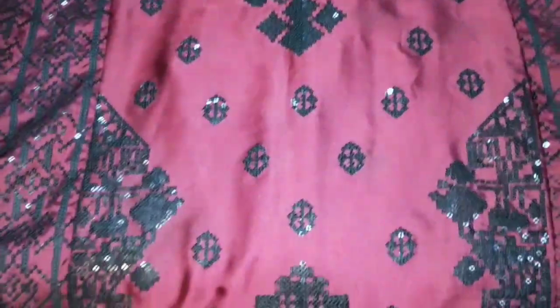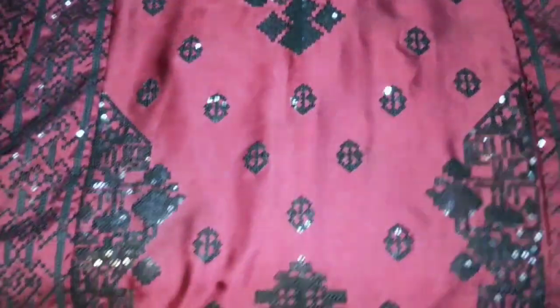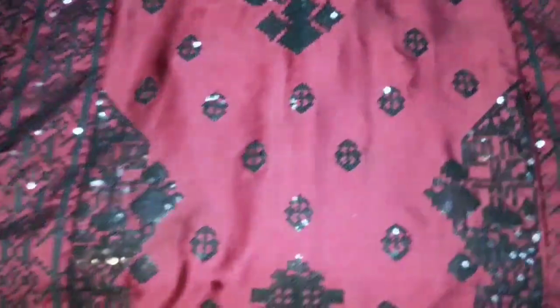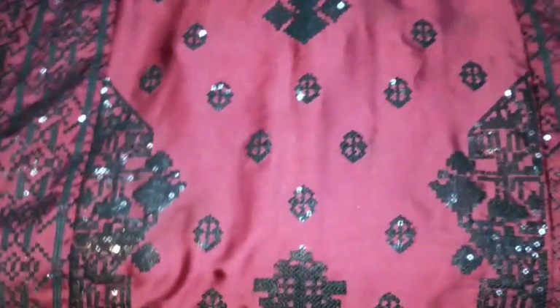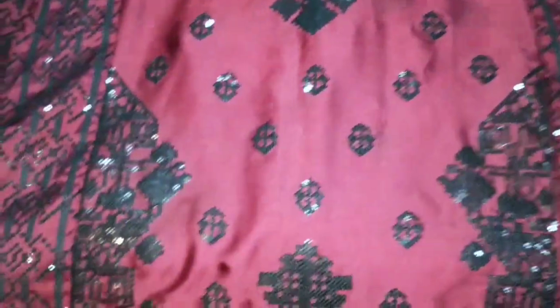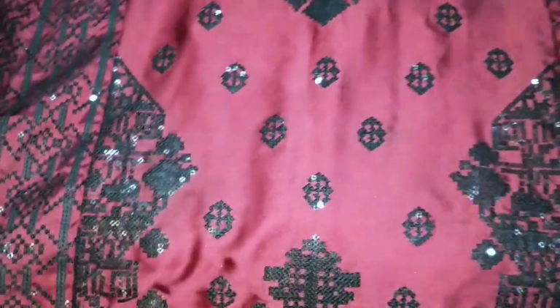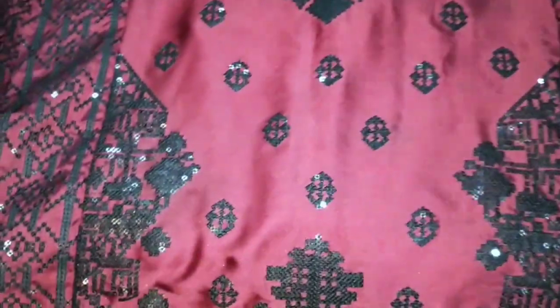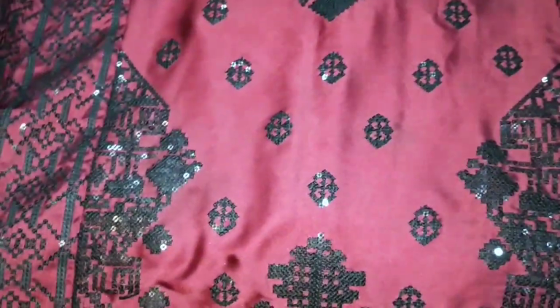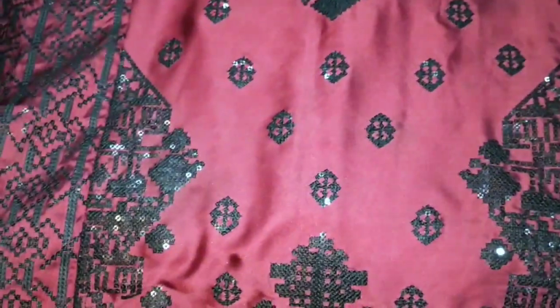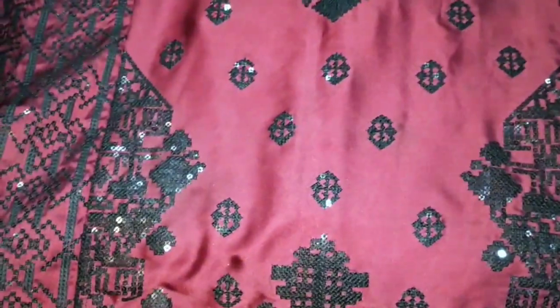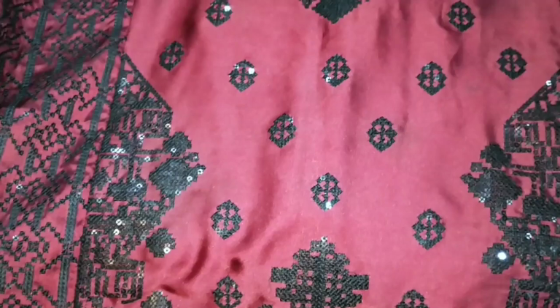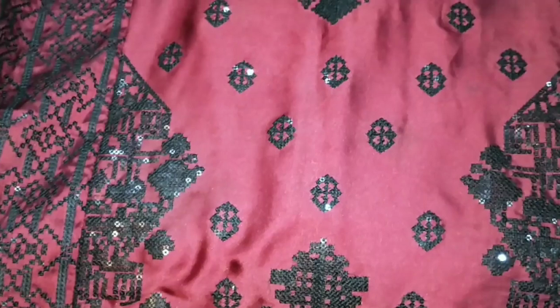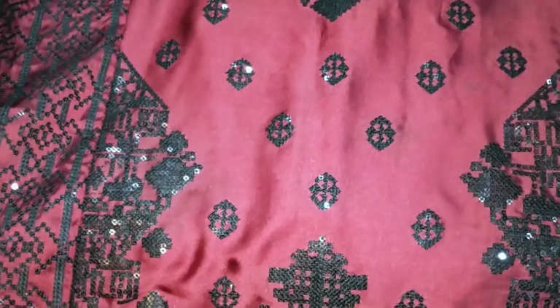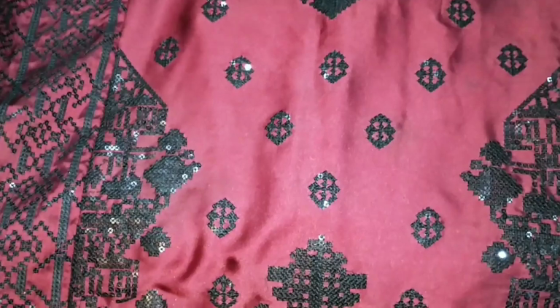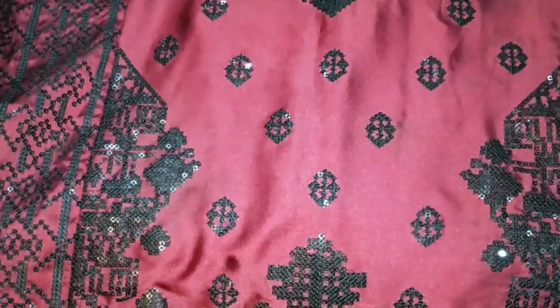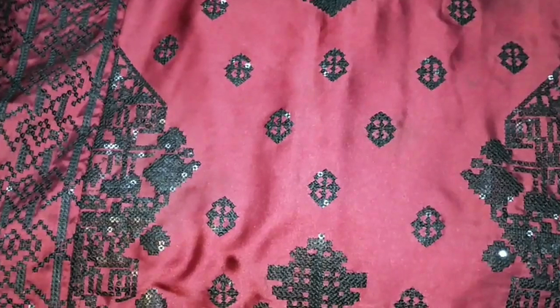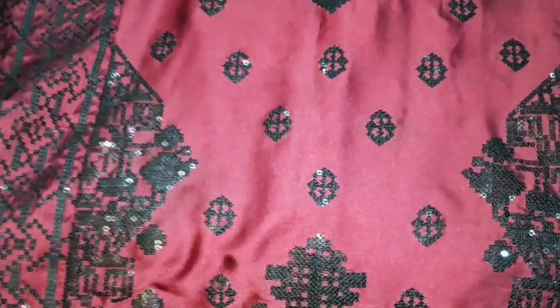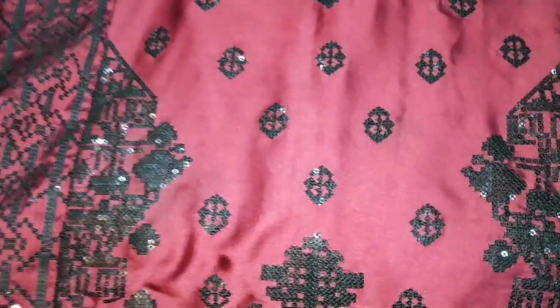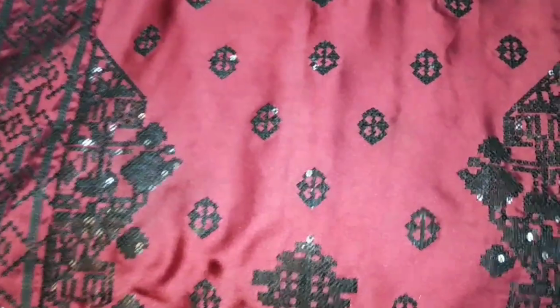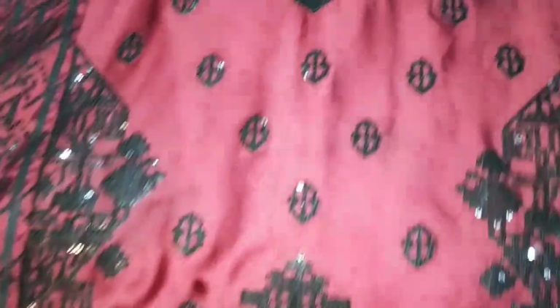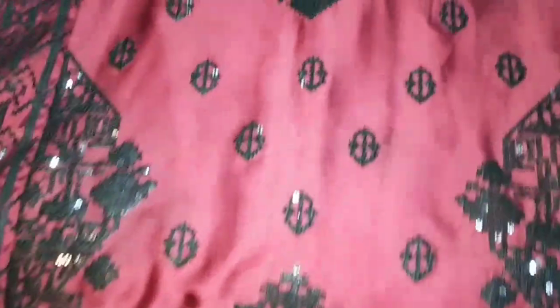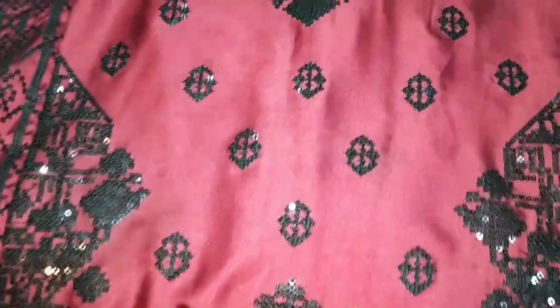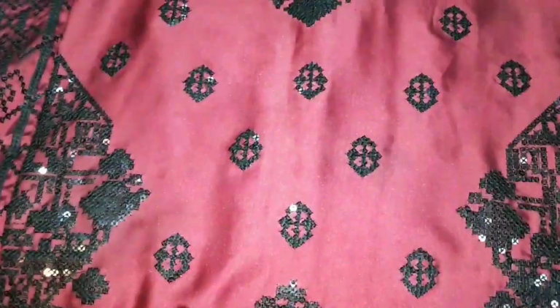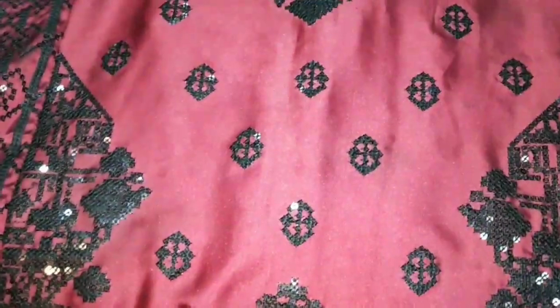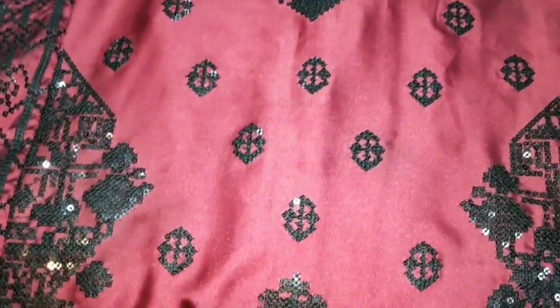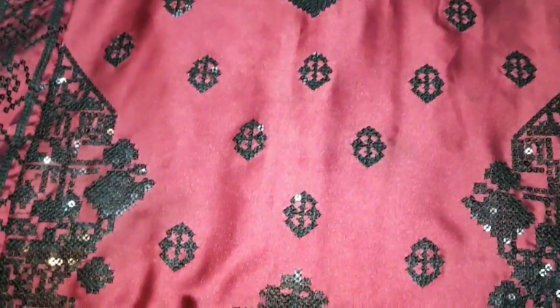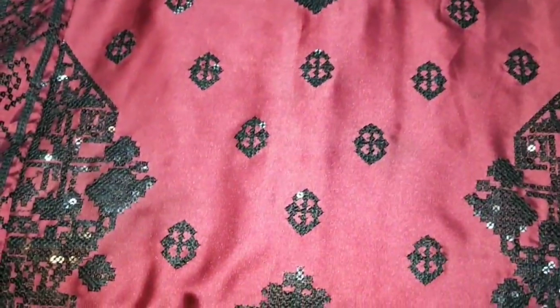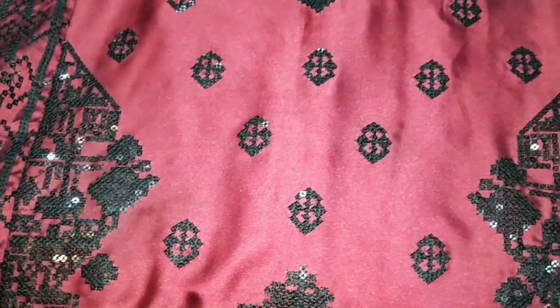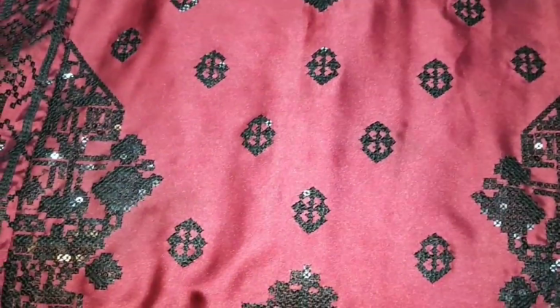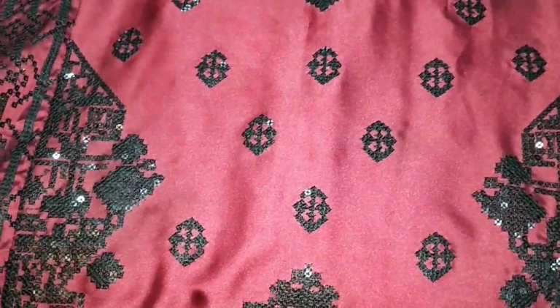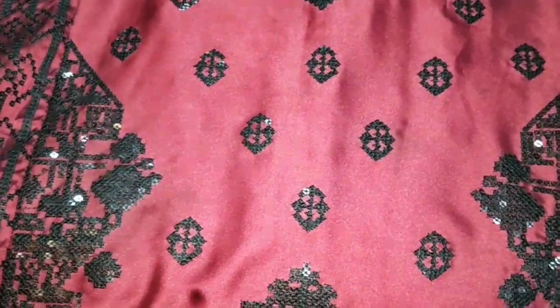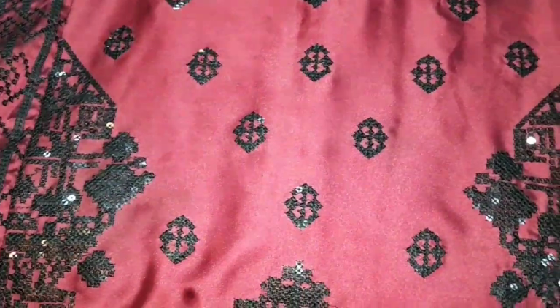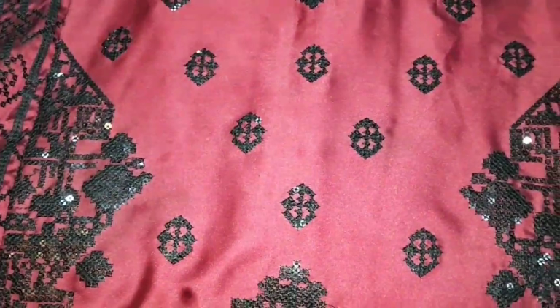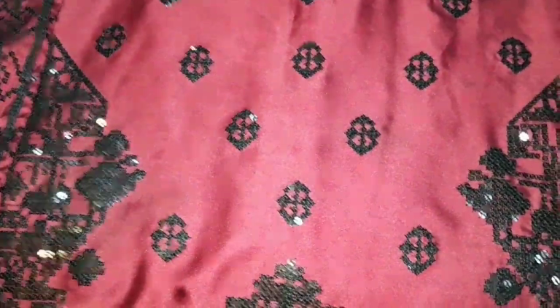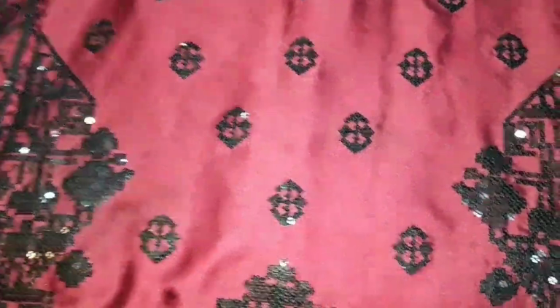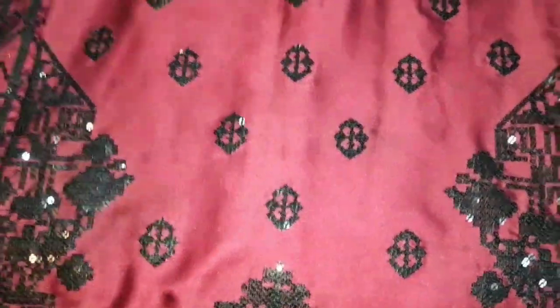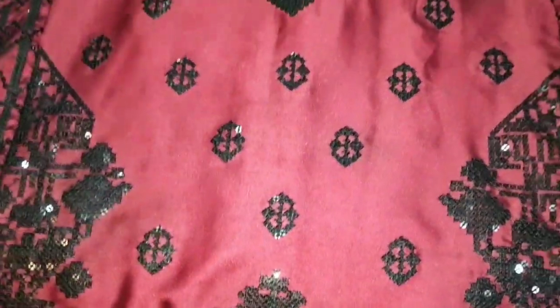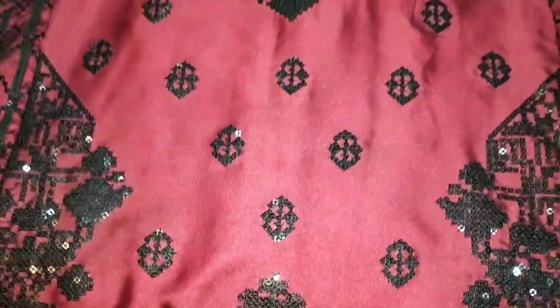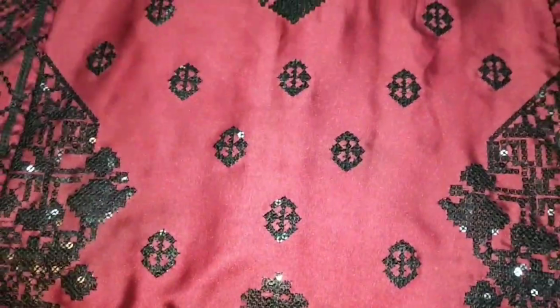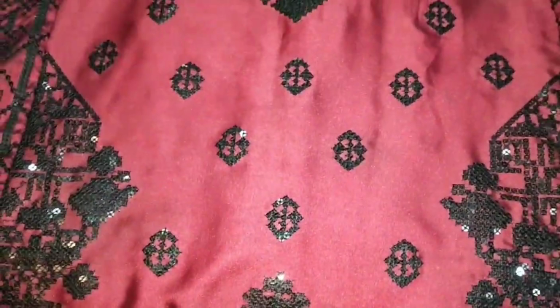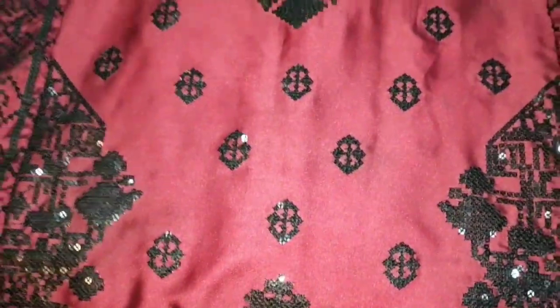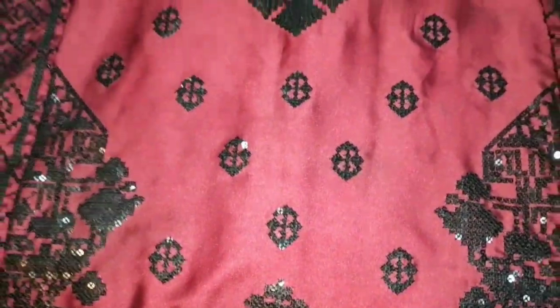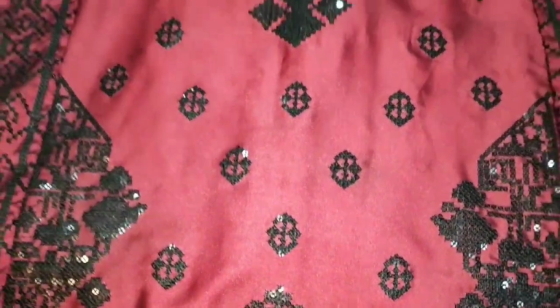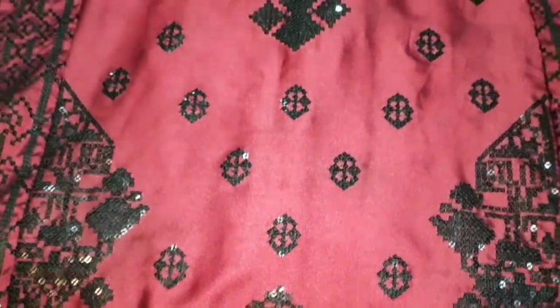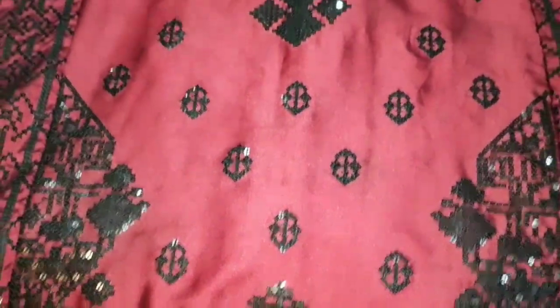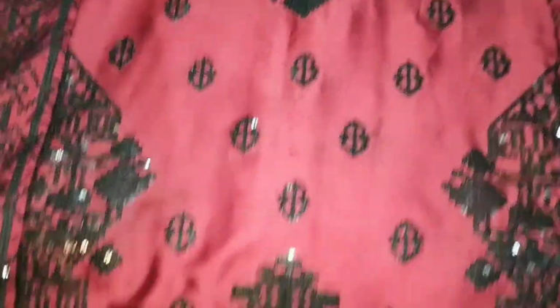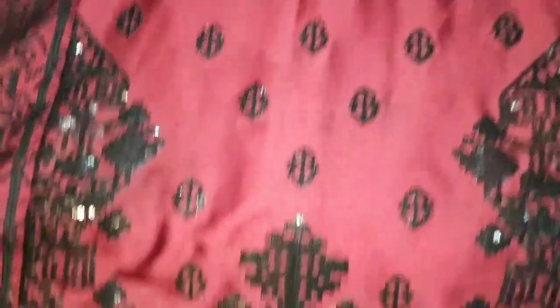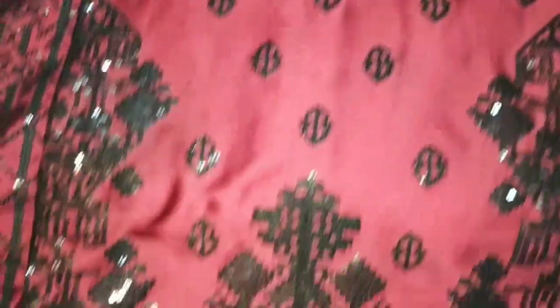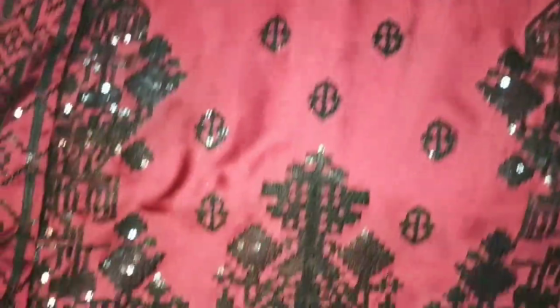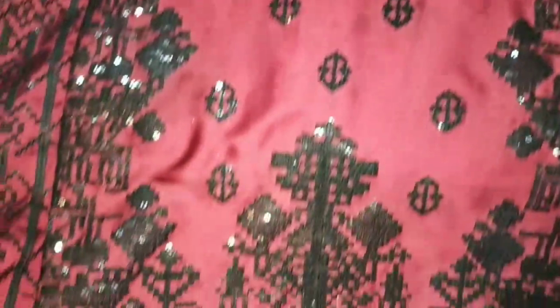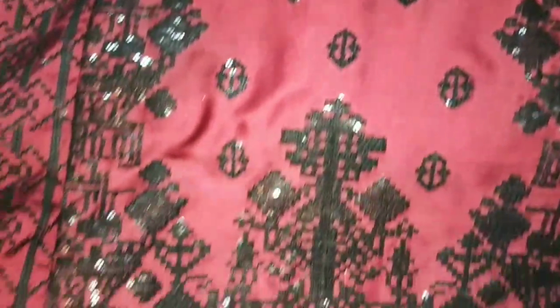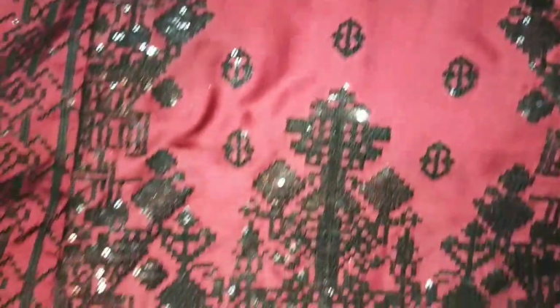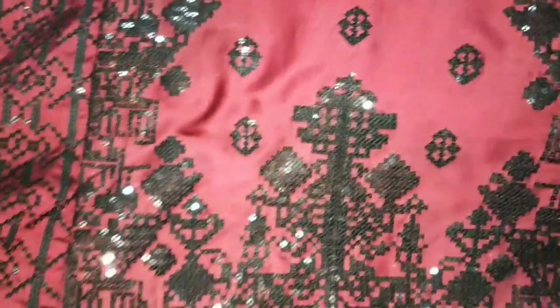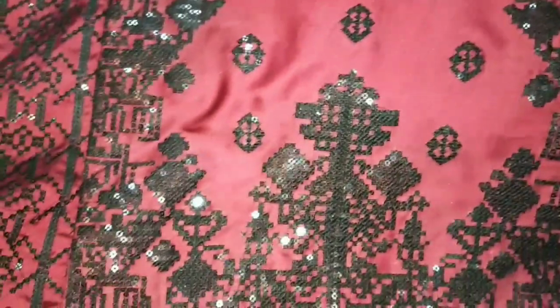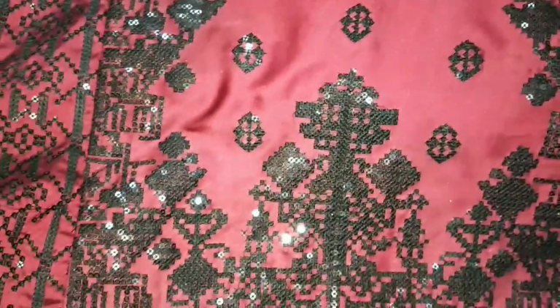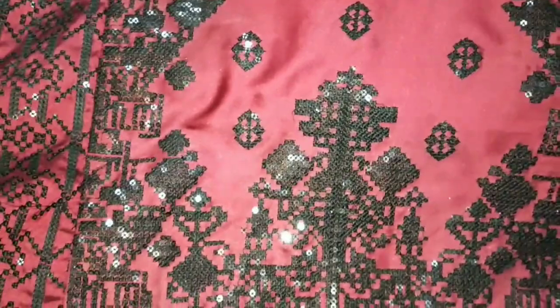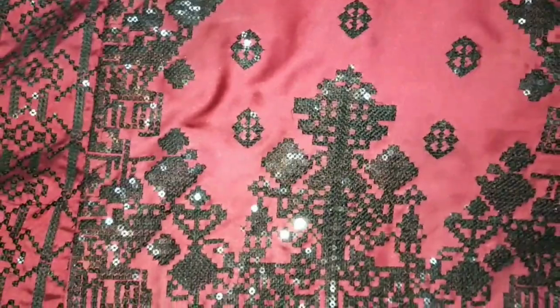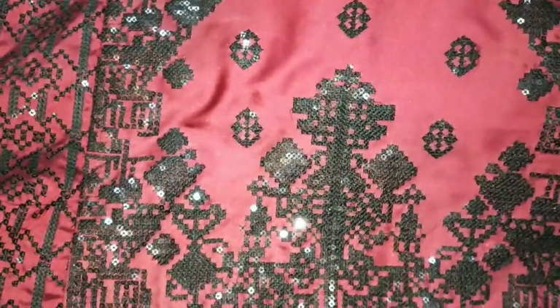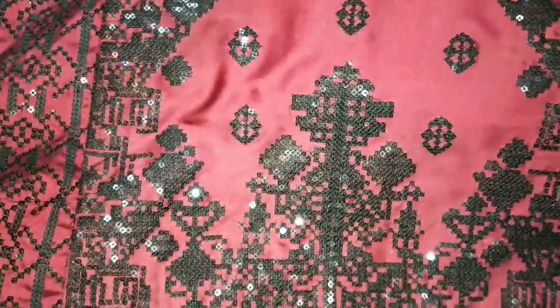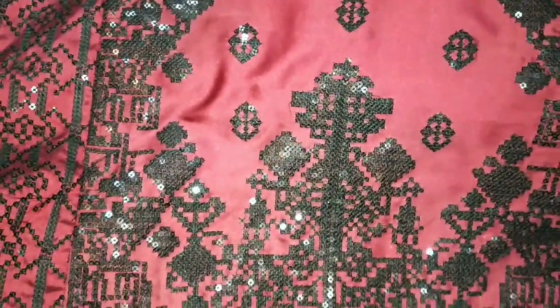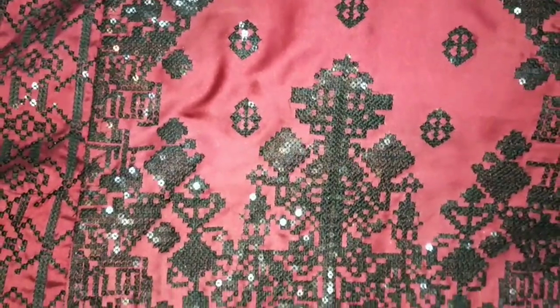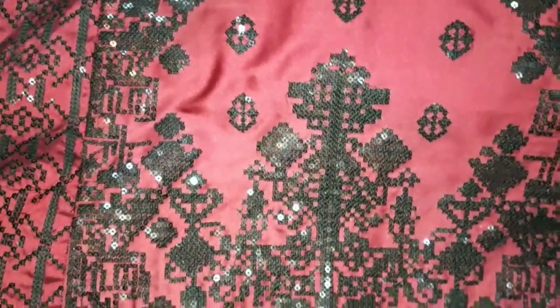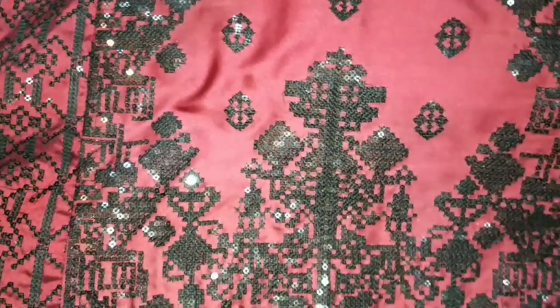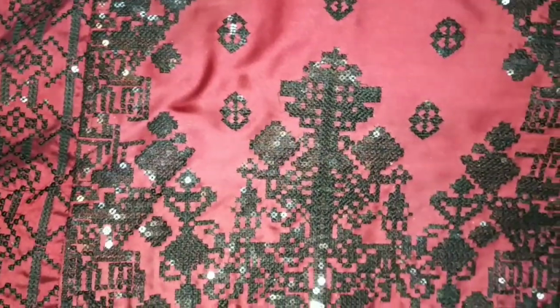This is silk fabric. Maroon is a very beautiful color. This is a sequin work.